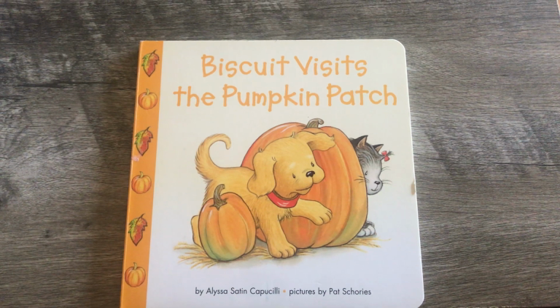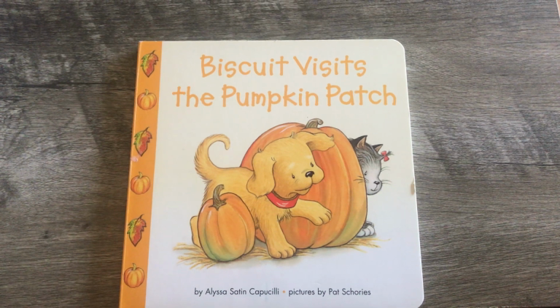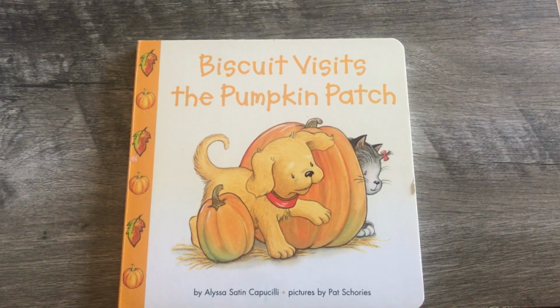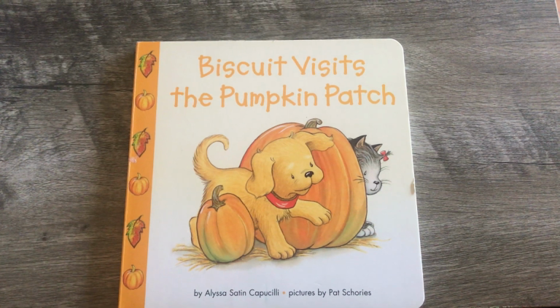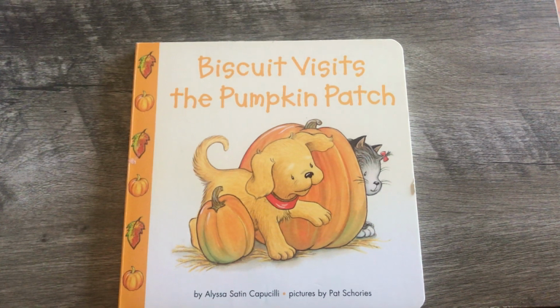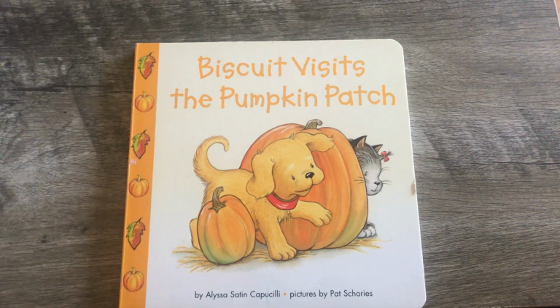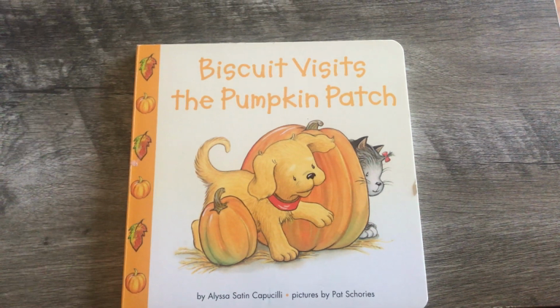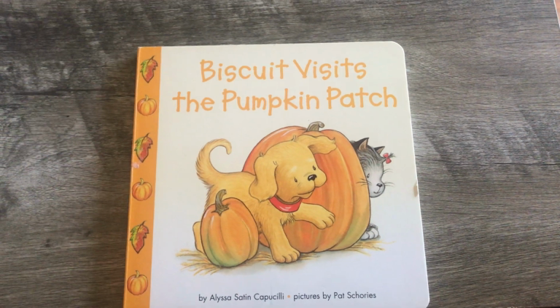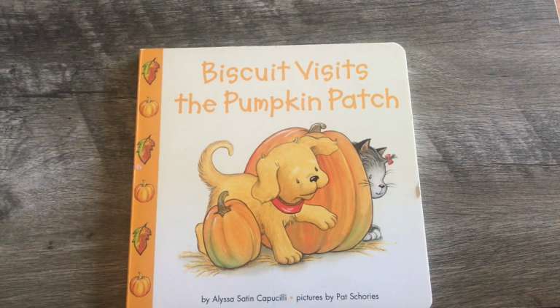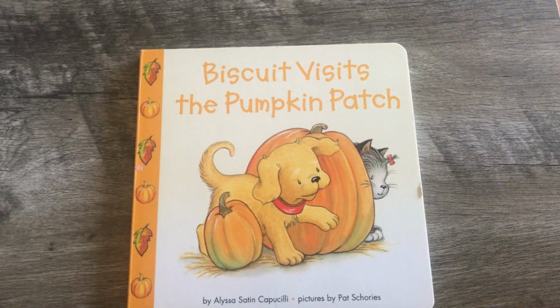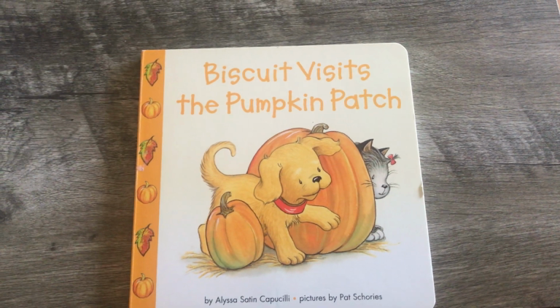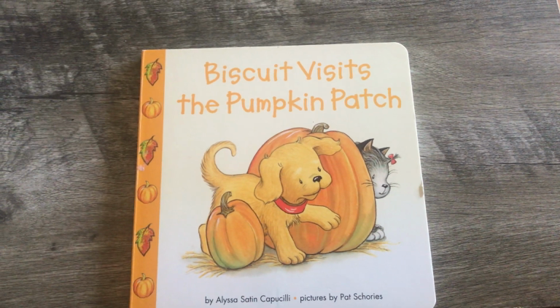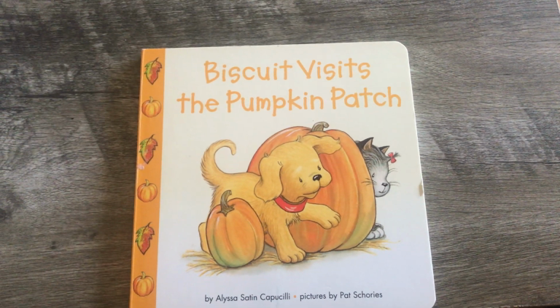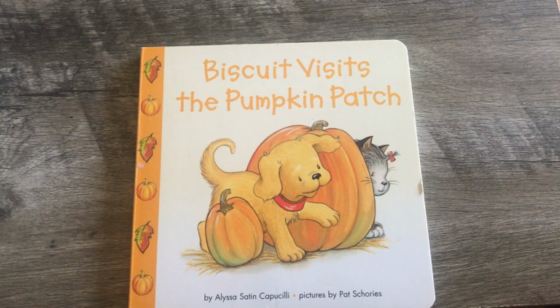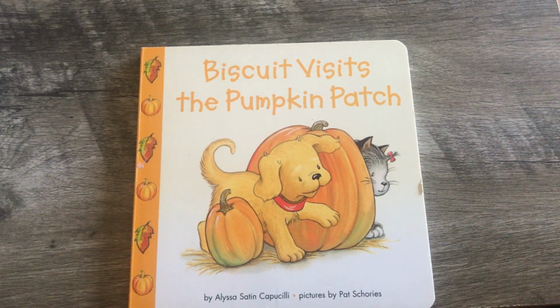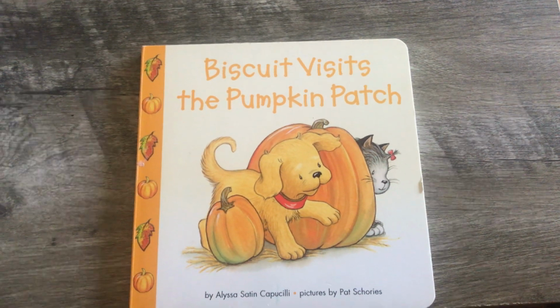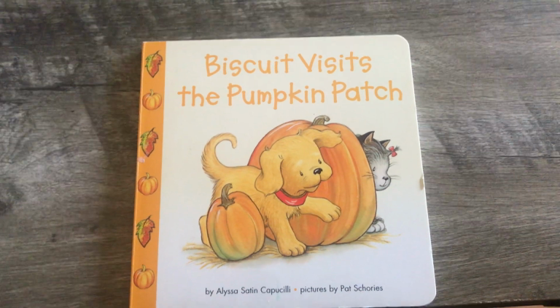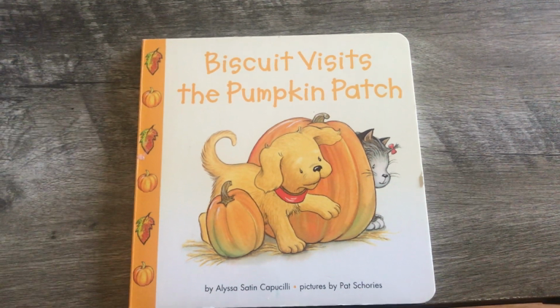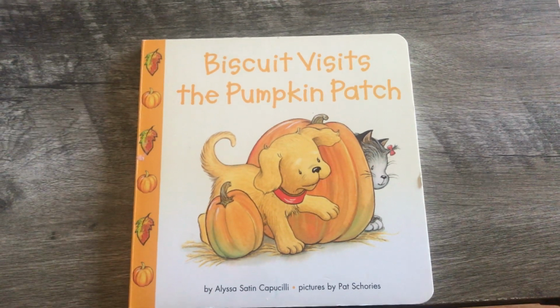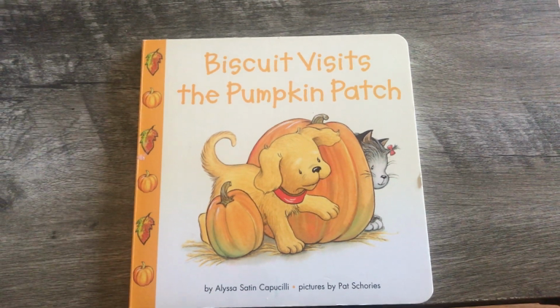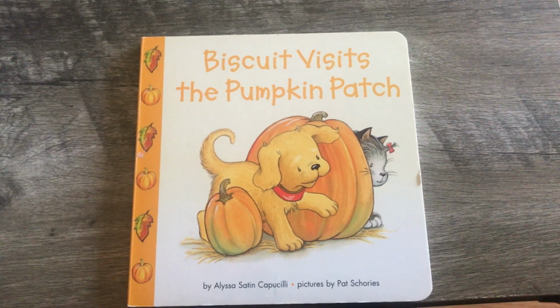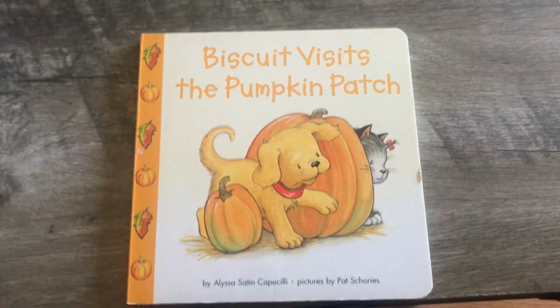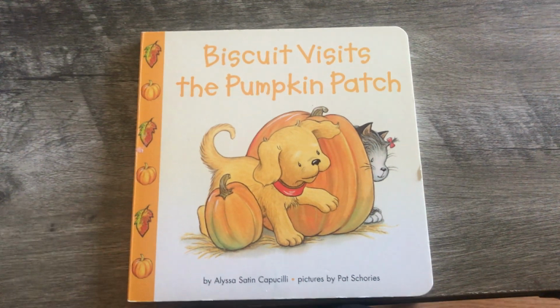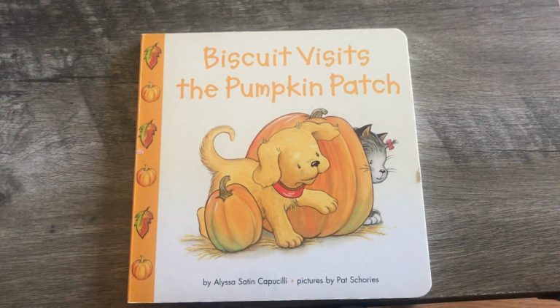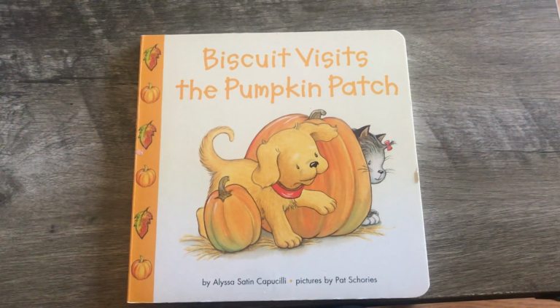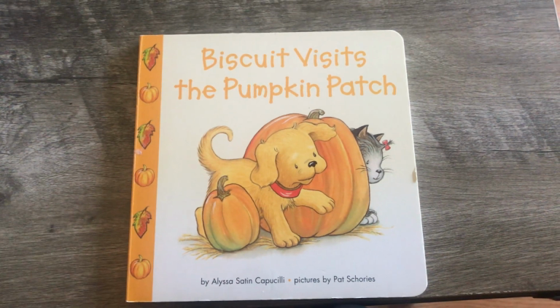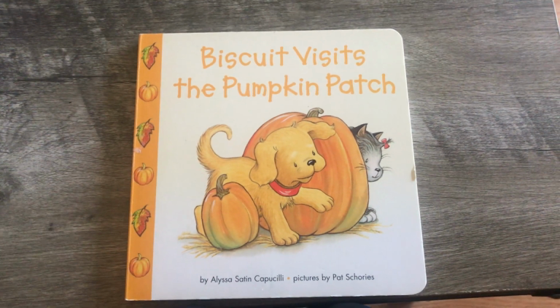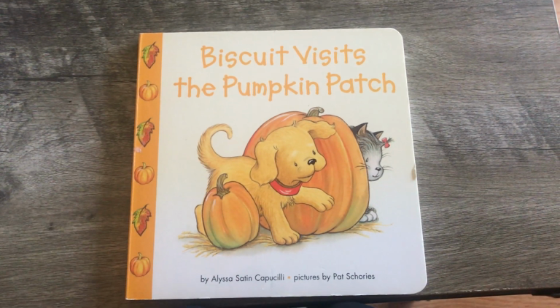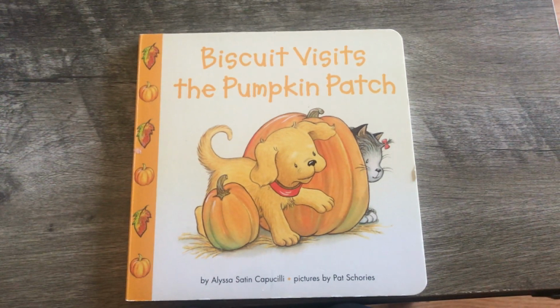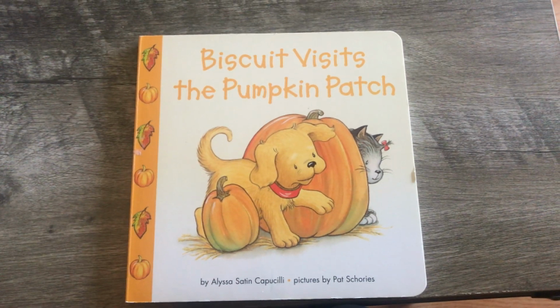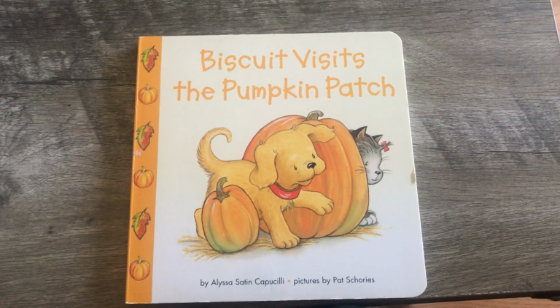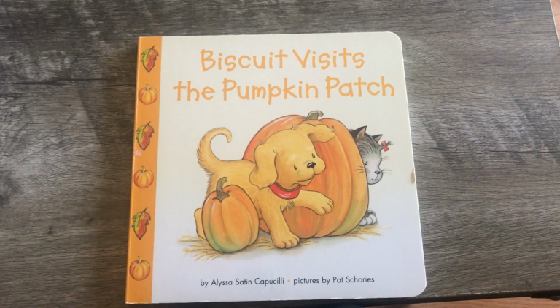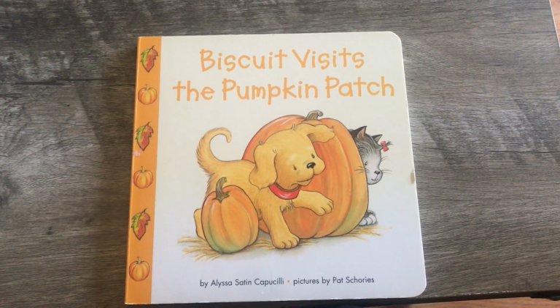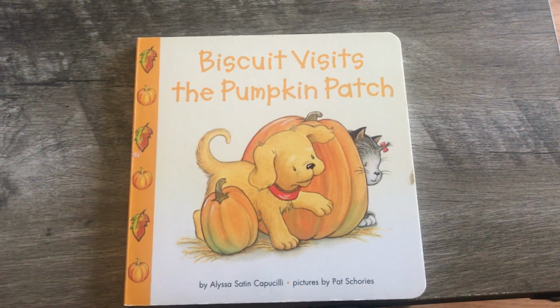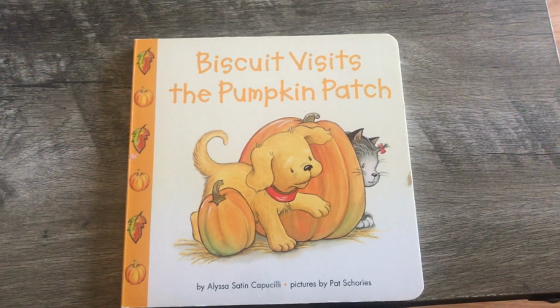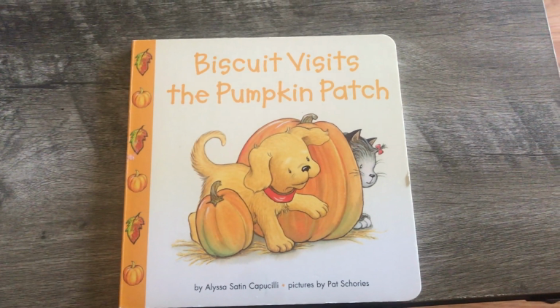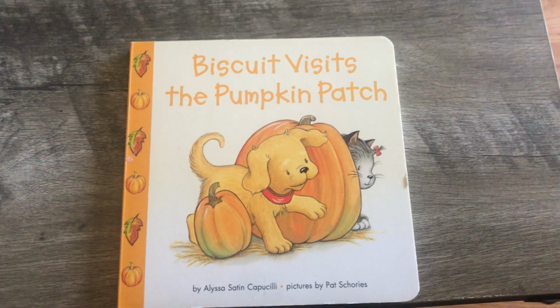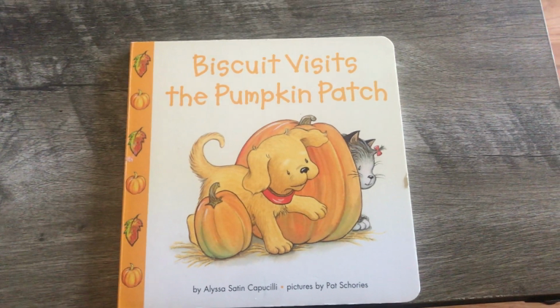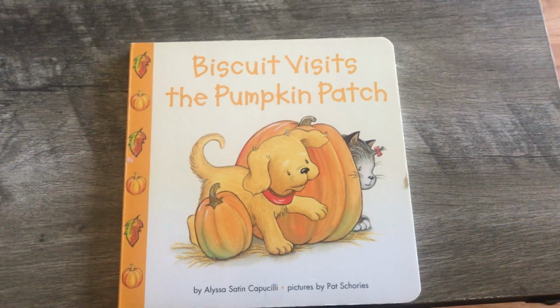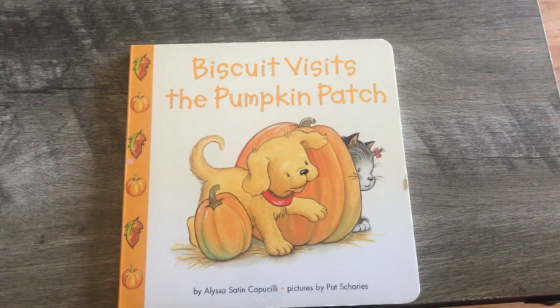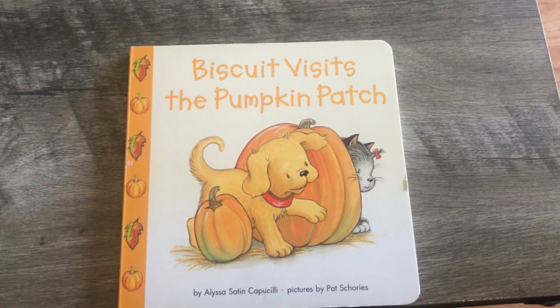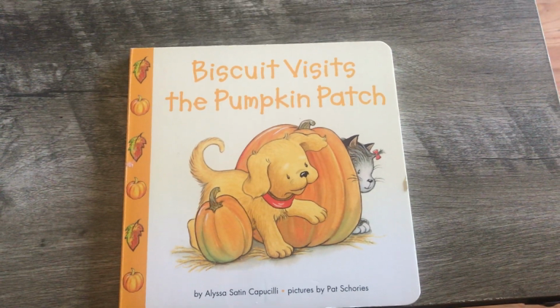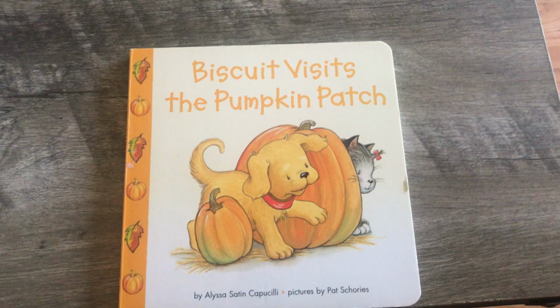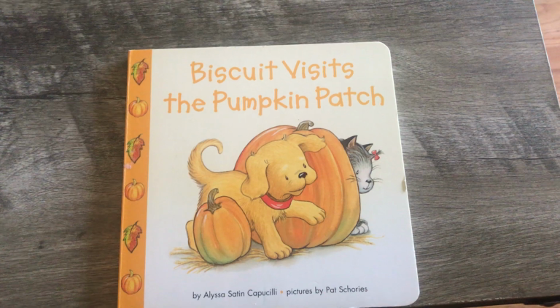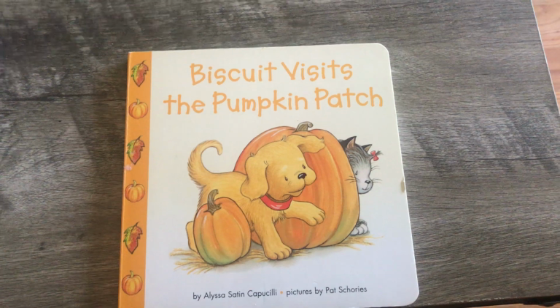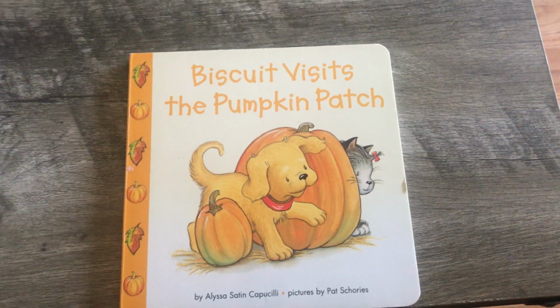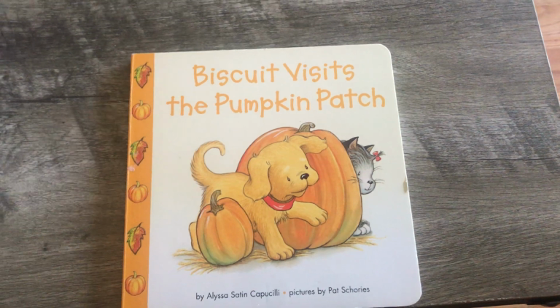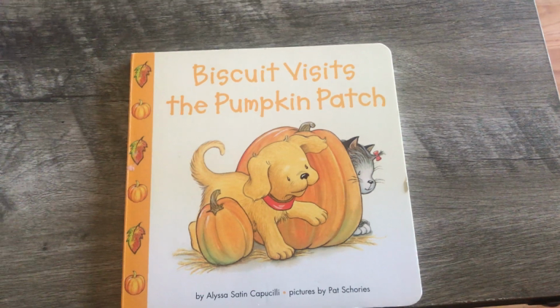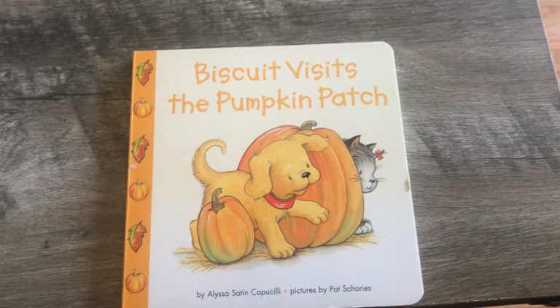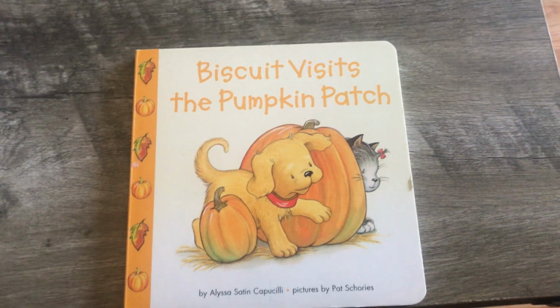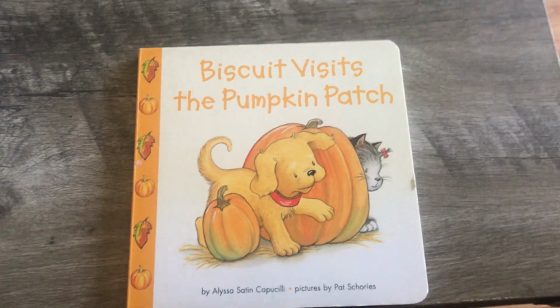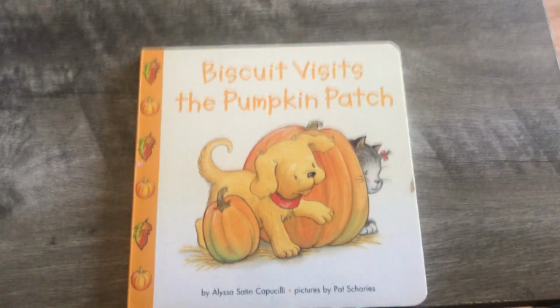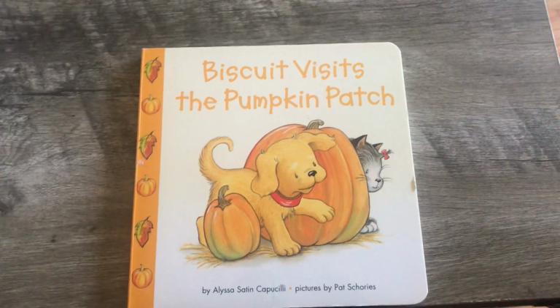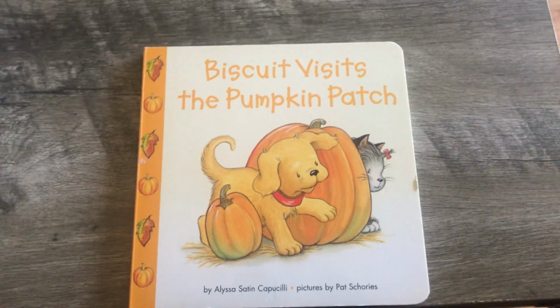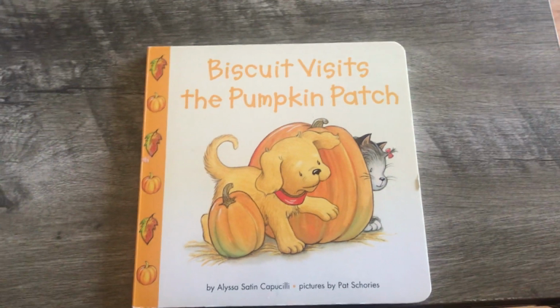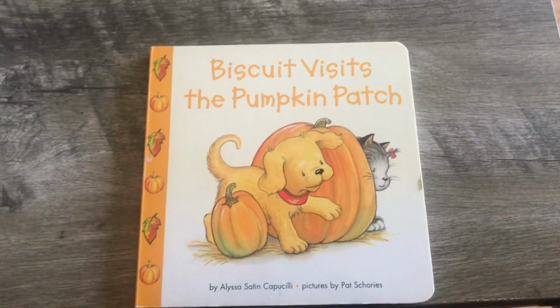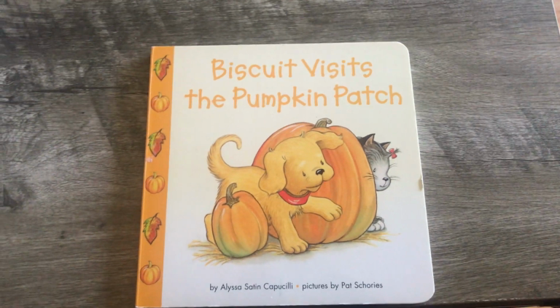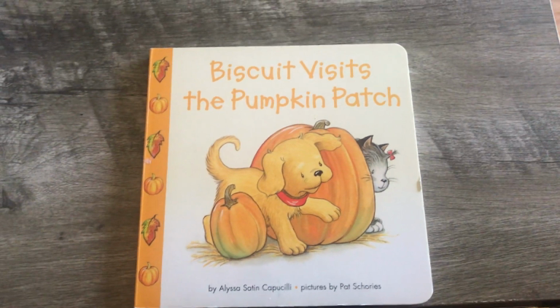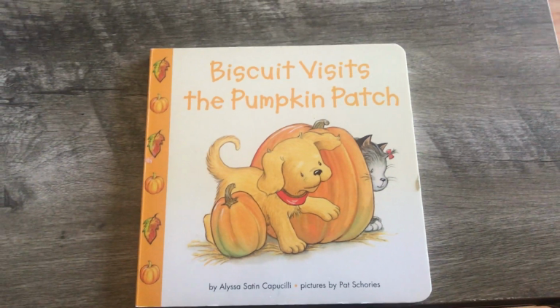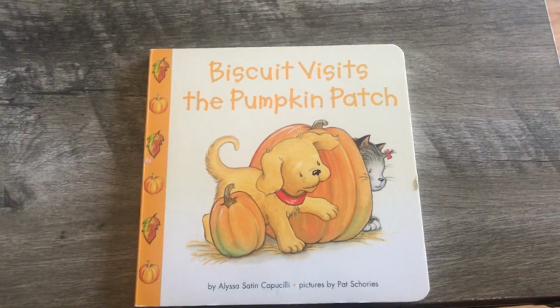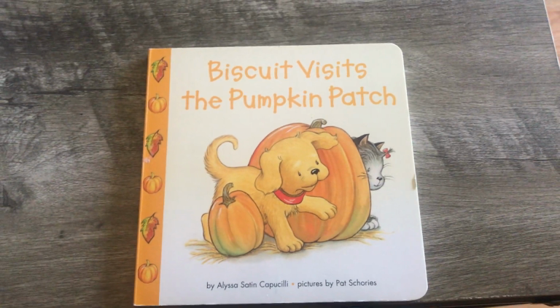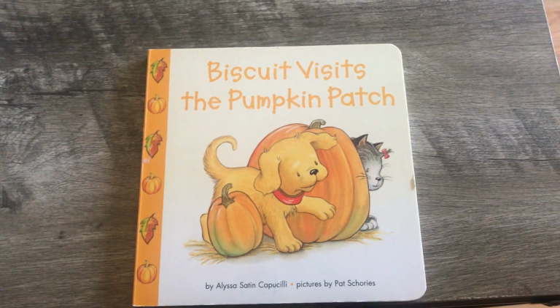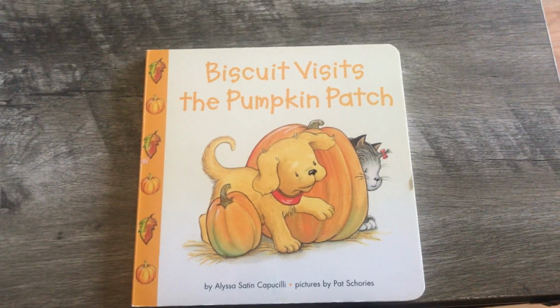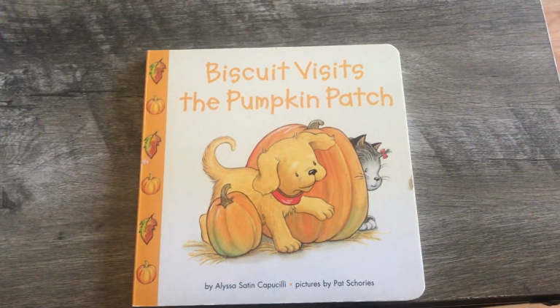Hi friends, Miss Kelly here. I'm going to read you a book called Biscuit Visits the Pumpkin Farm, or Pumpkin Patch.